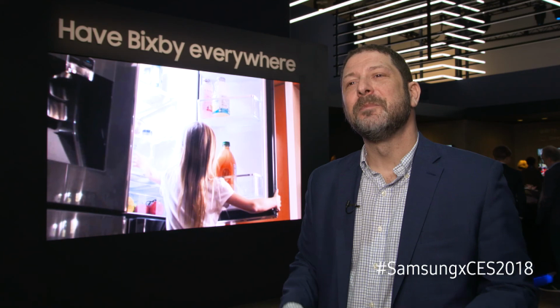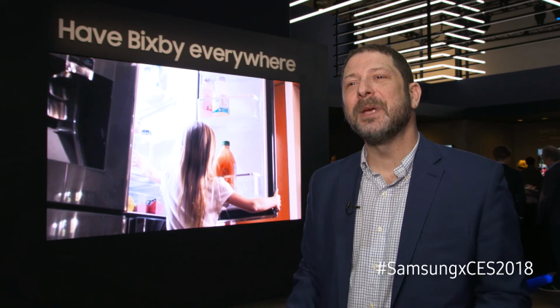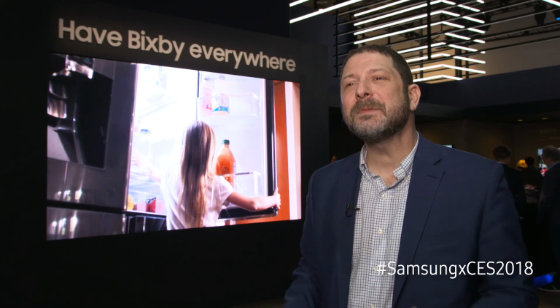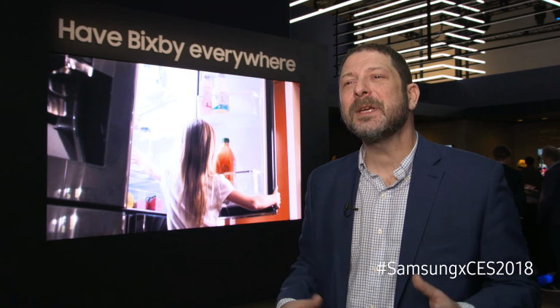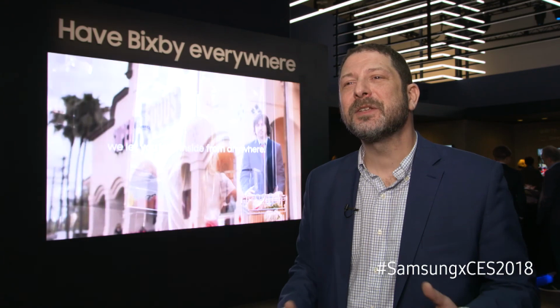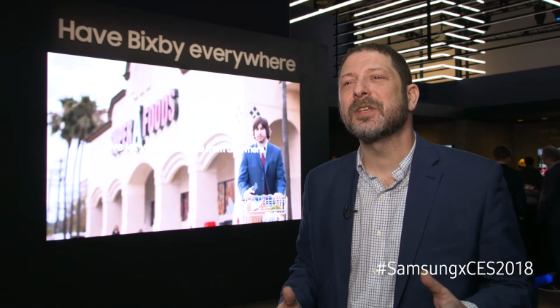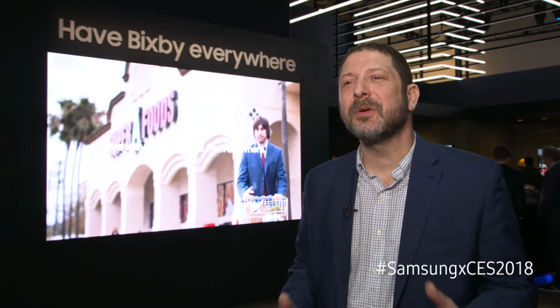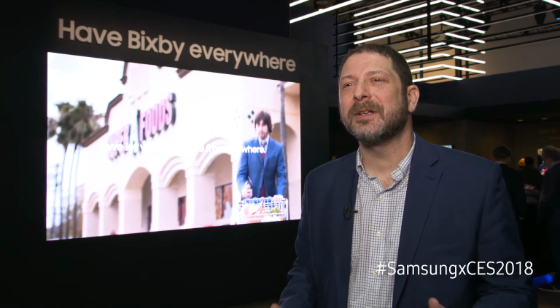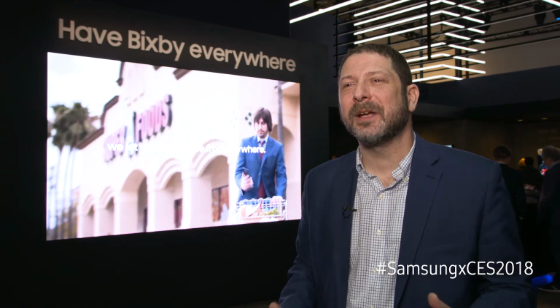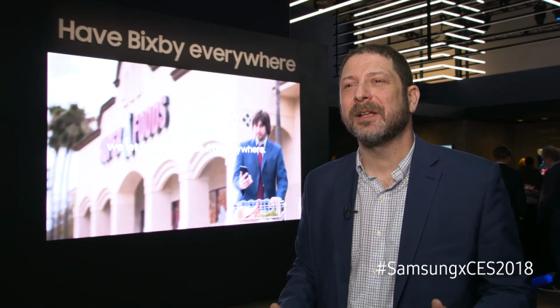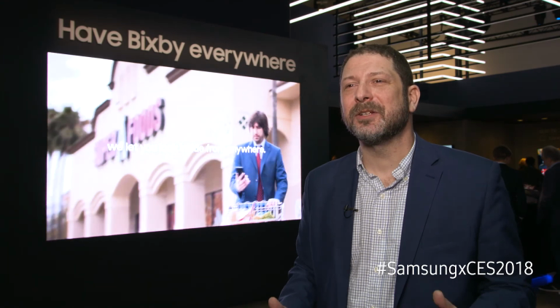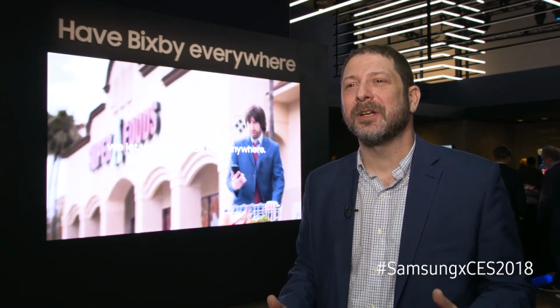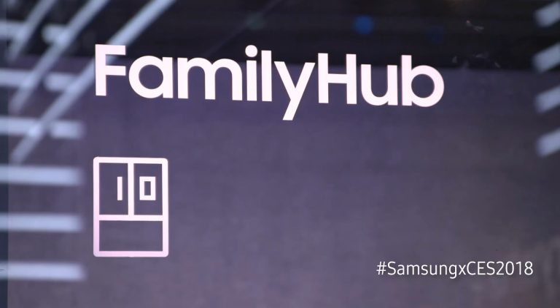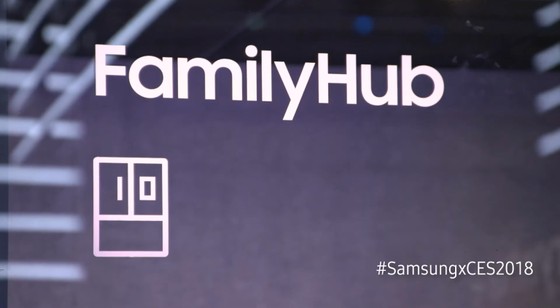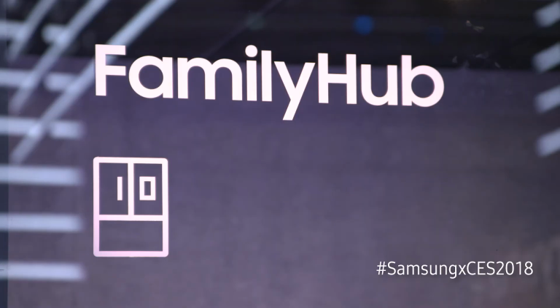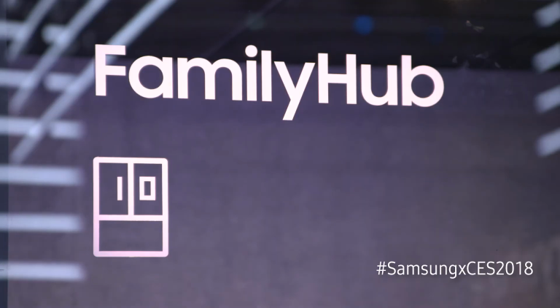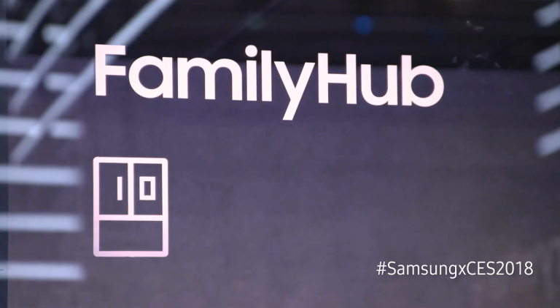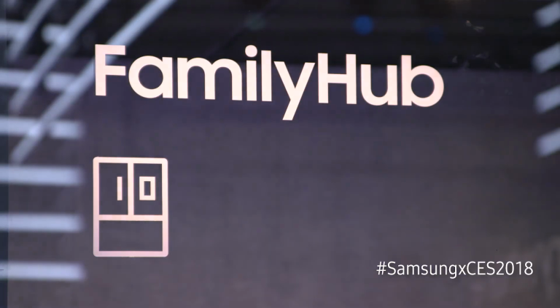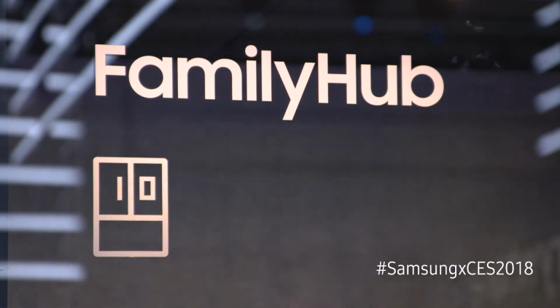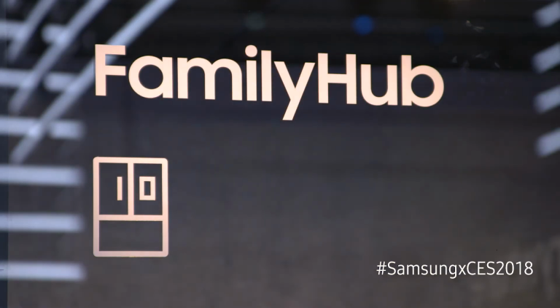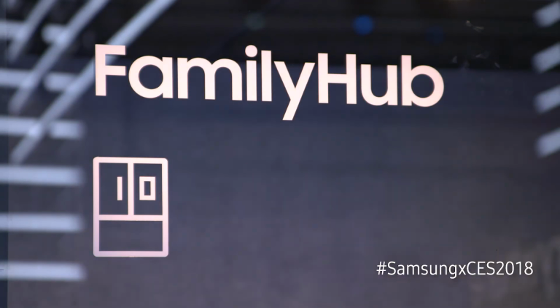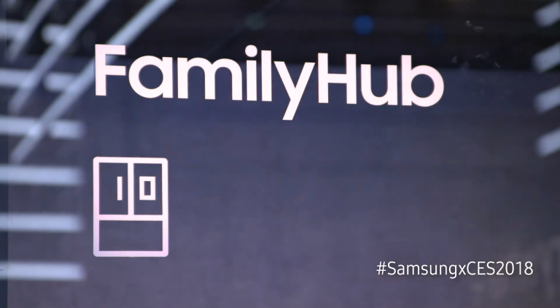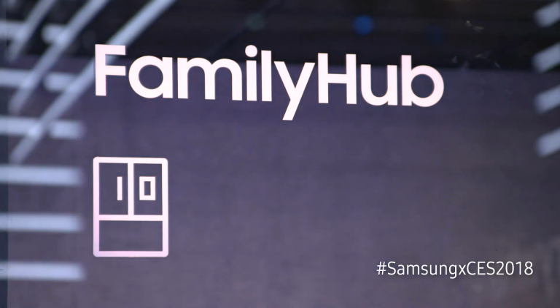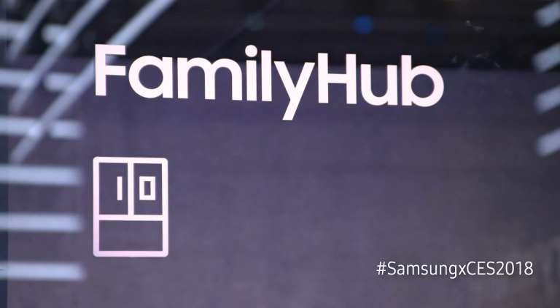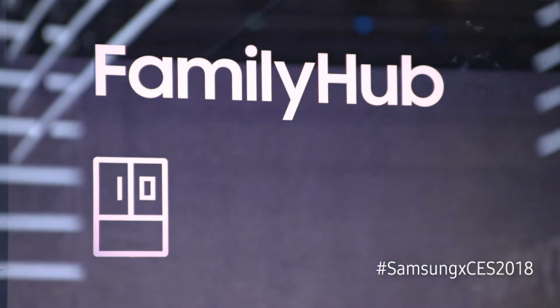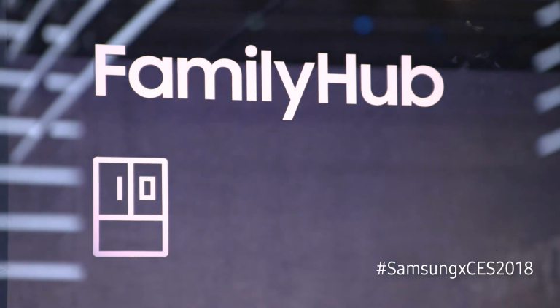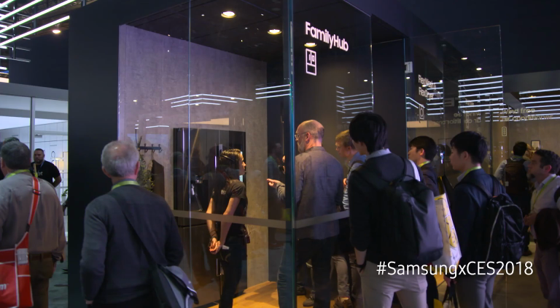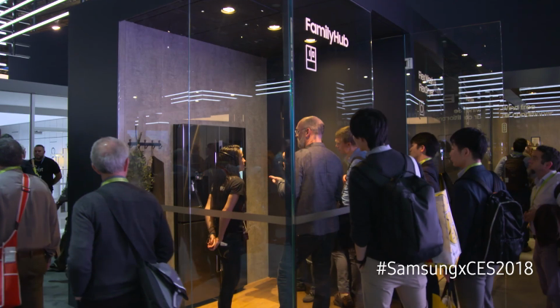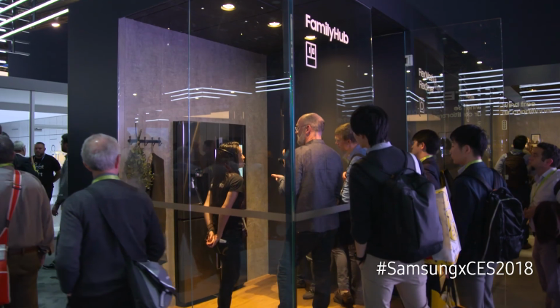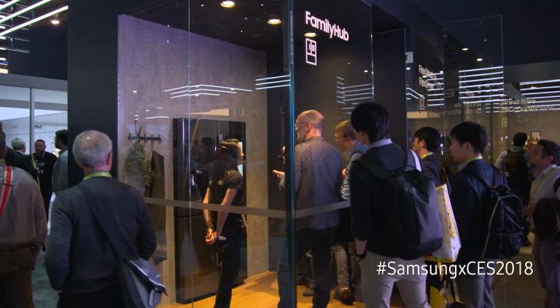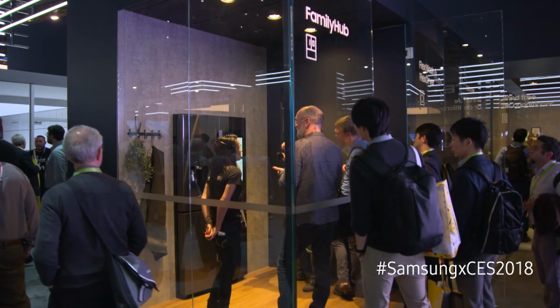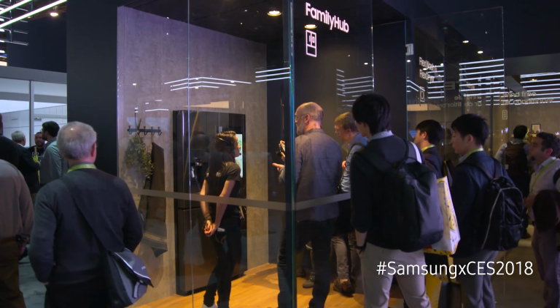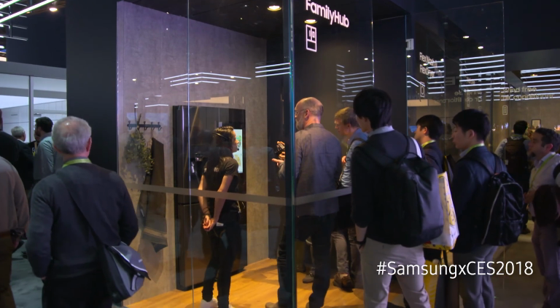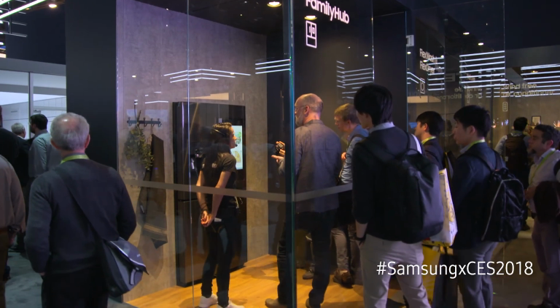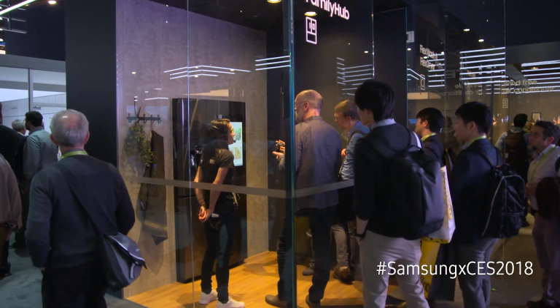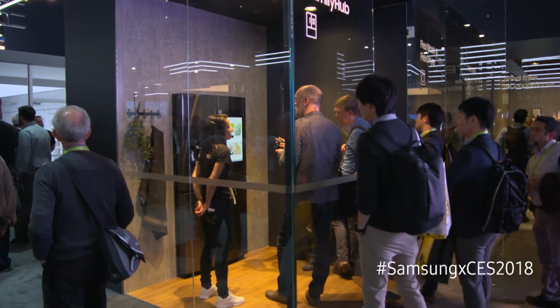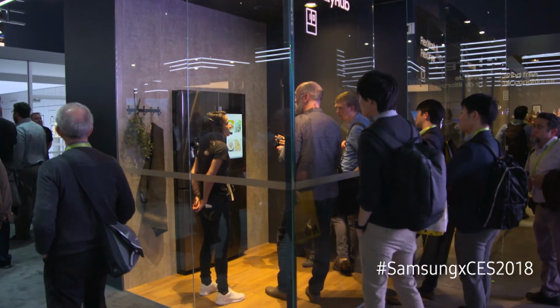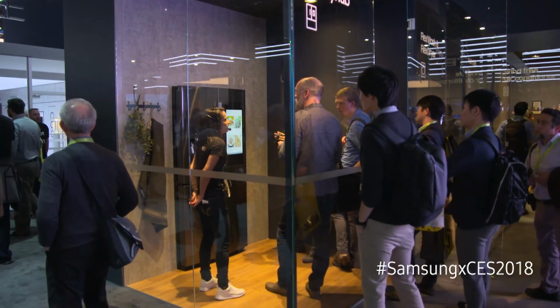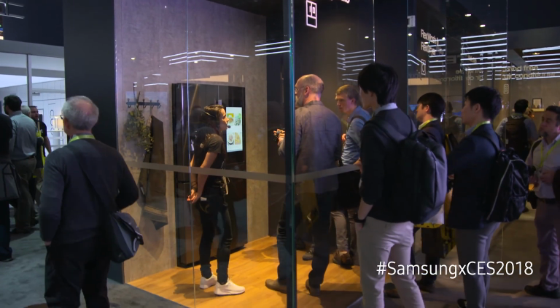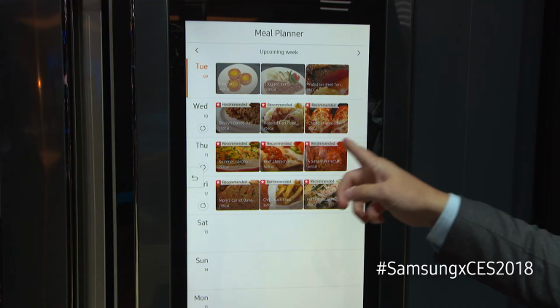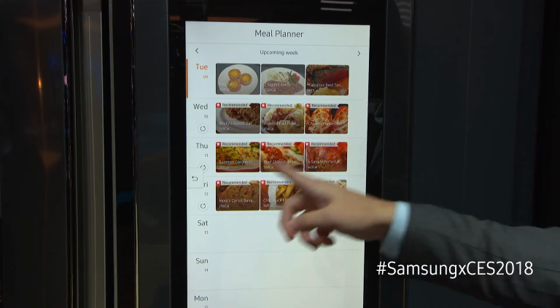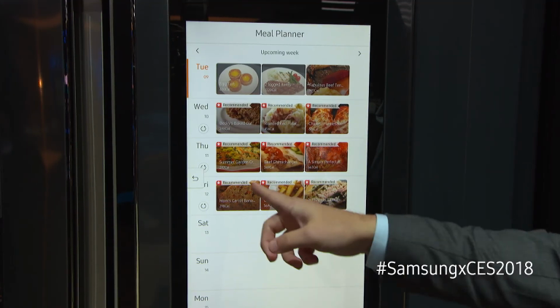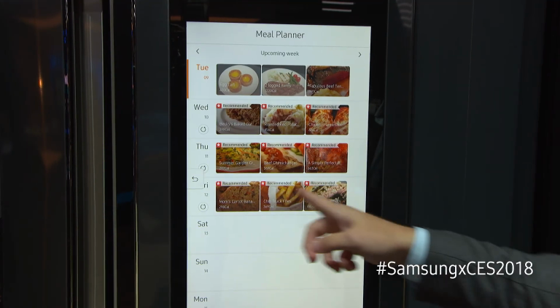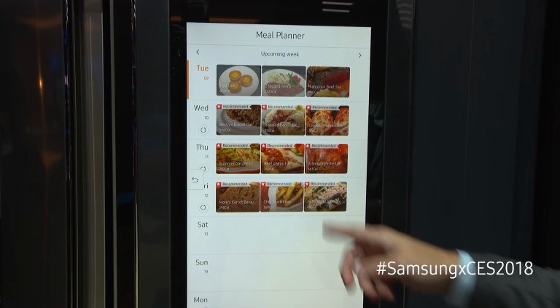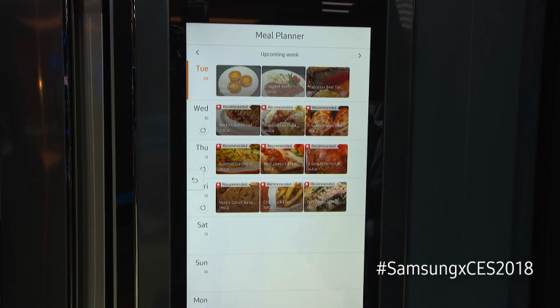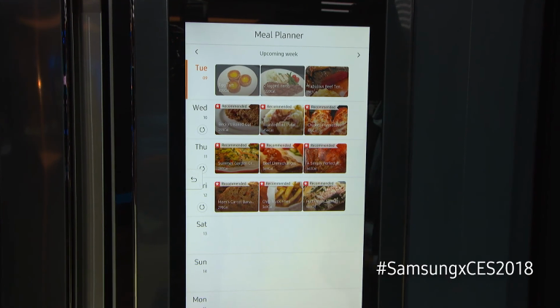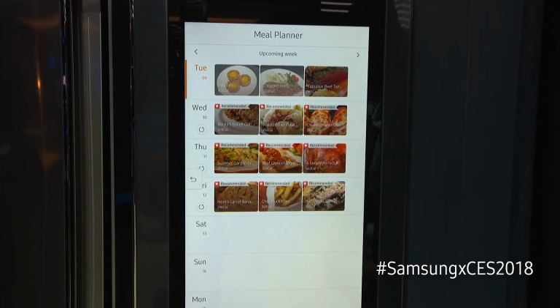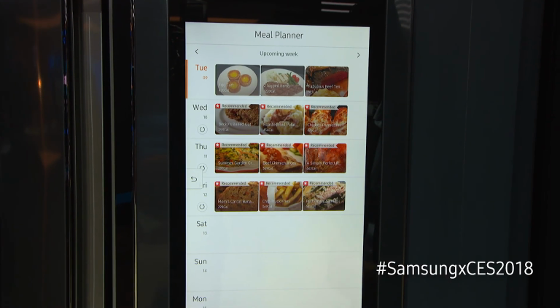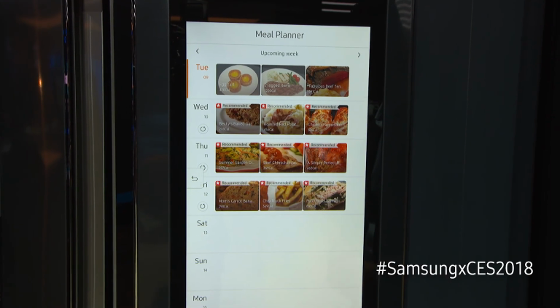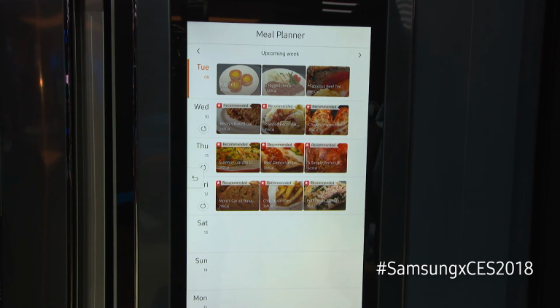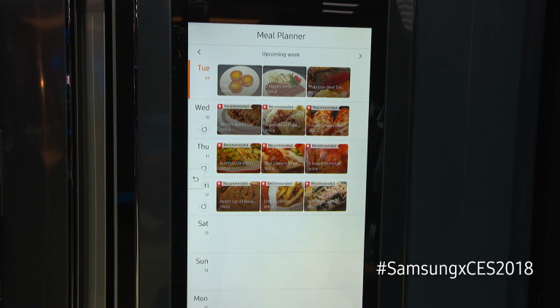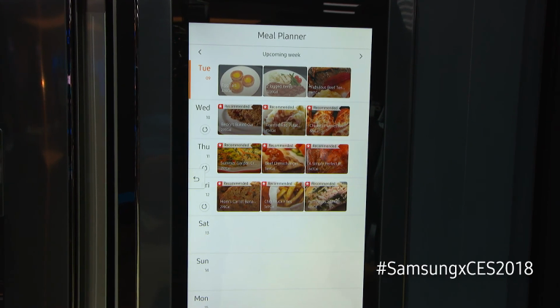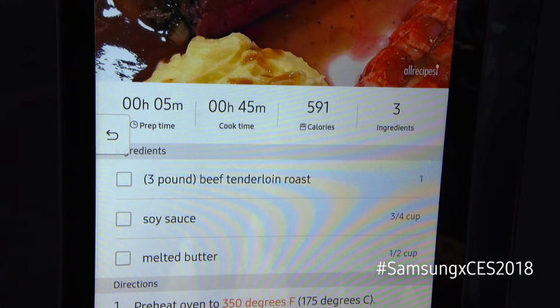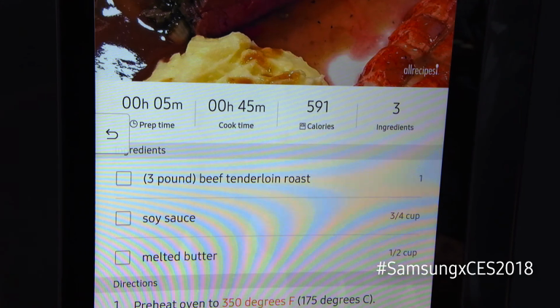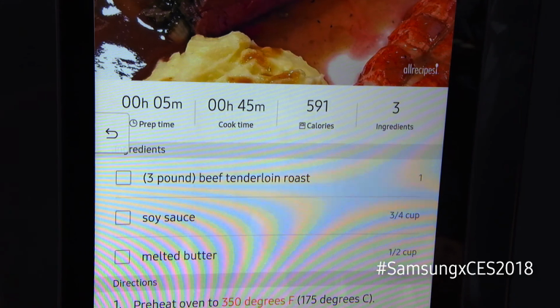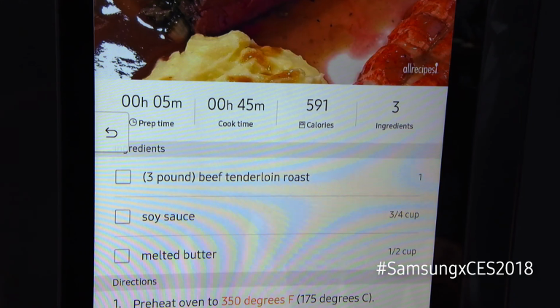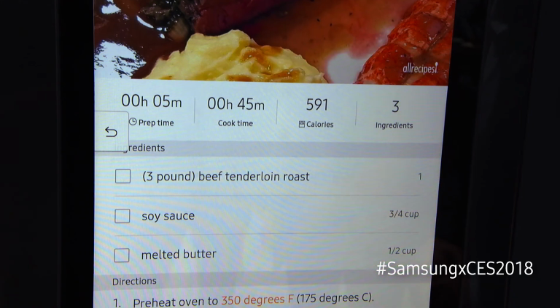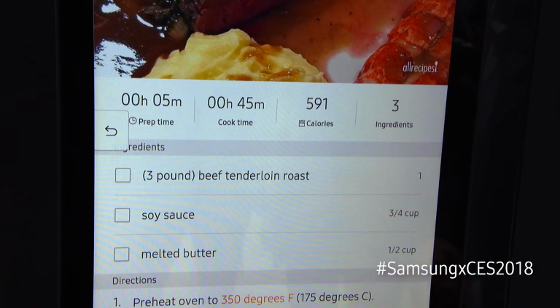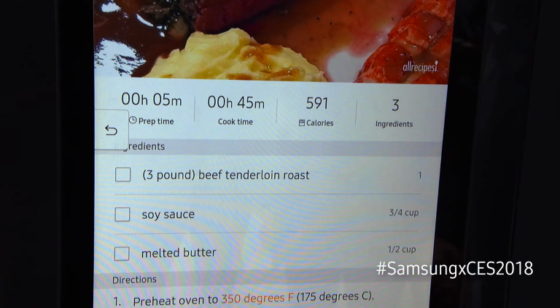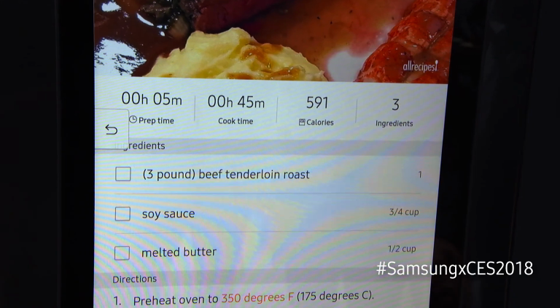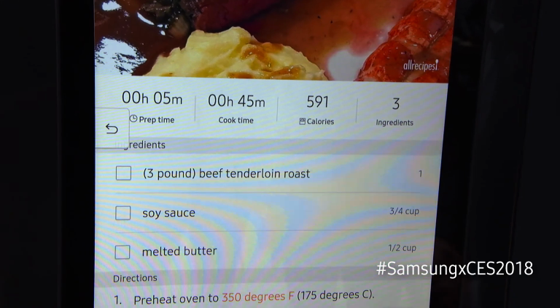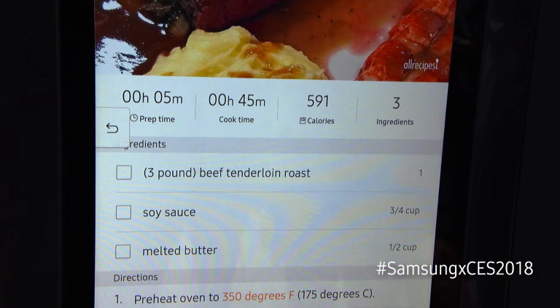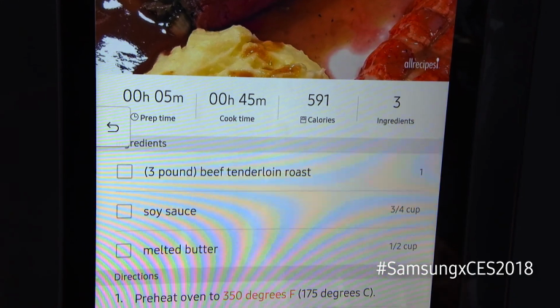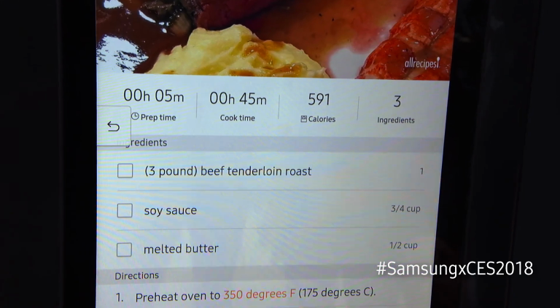Bixby is so intelligent on Family Hub 3.0 that it can actually make recipe recommendations based on the ingredients you already have in the fridge.